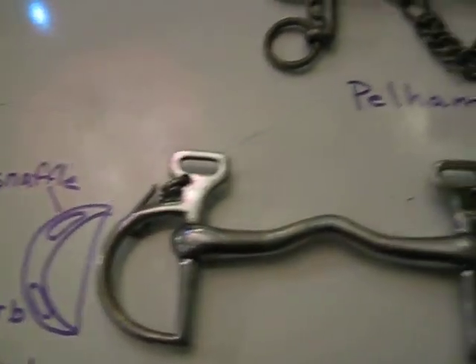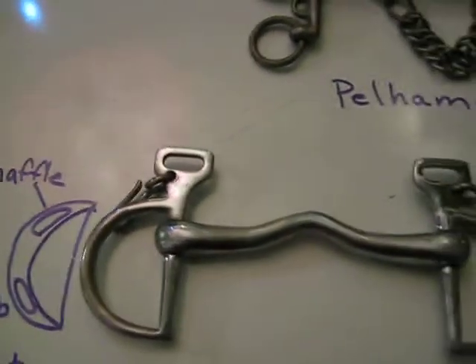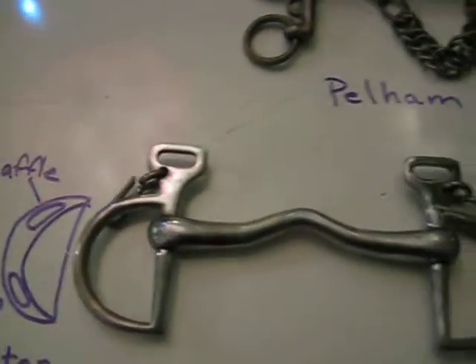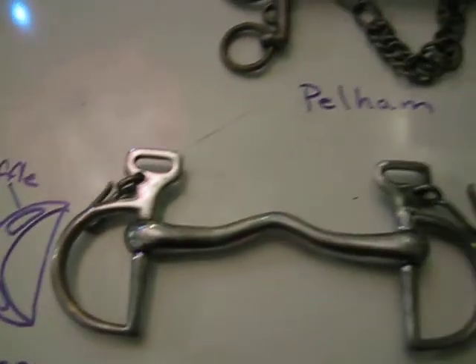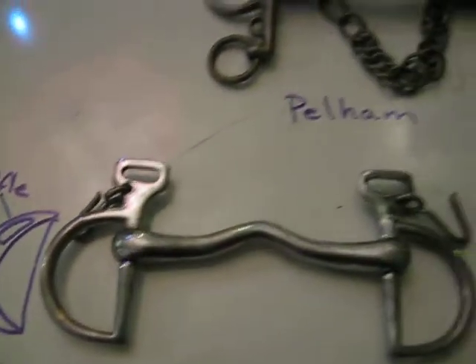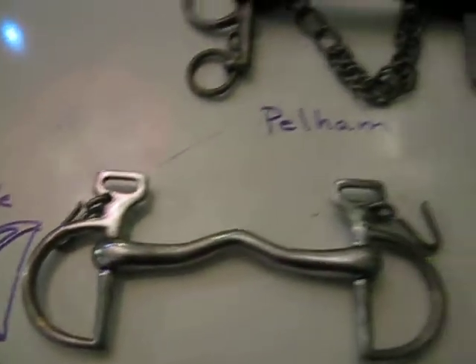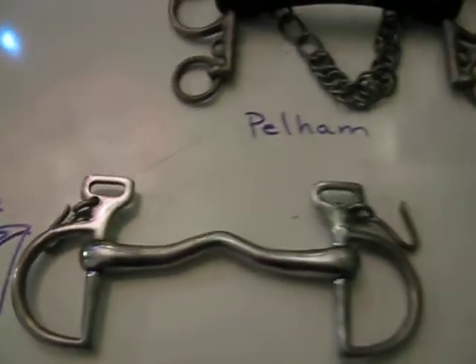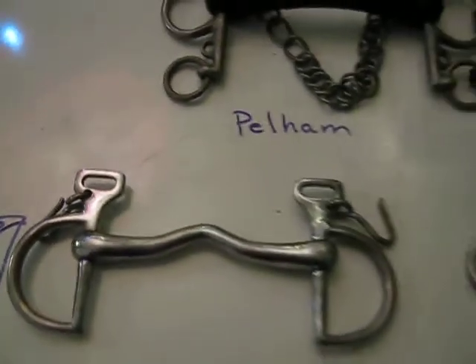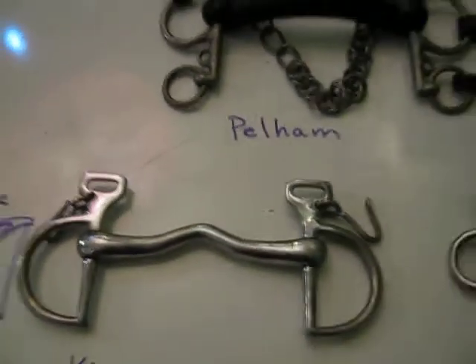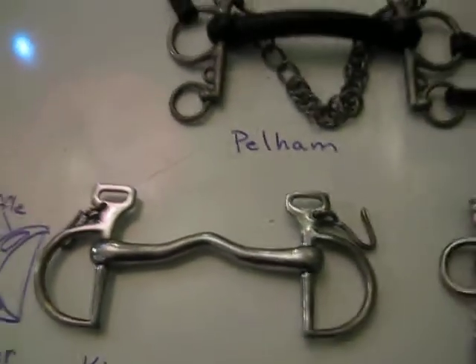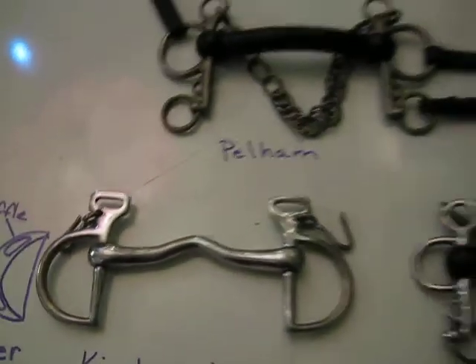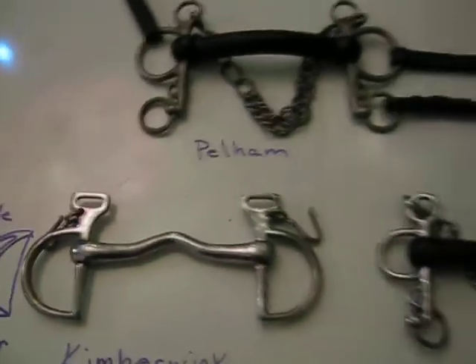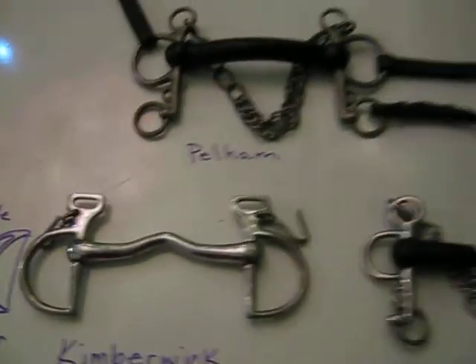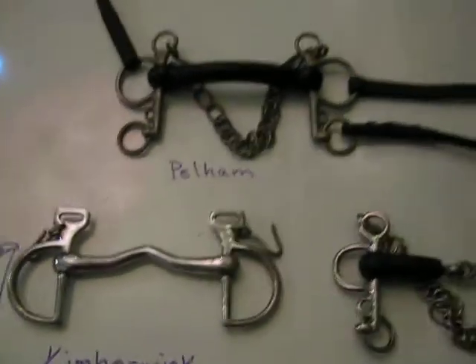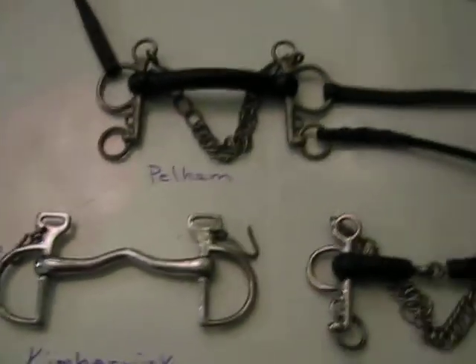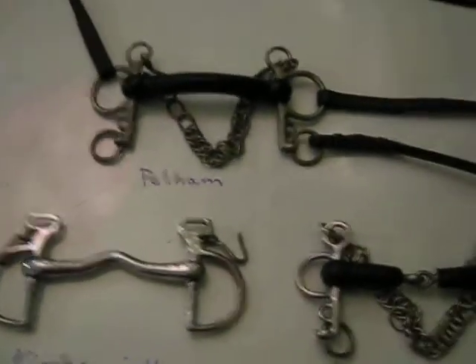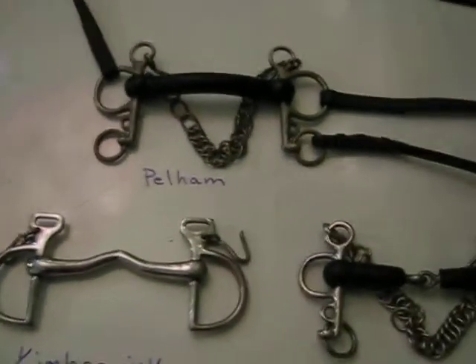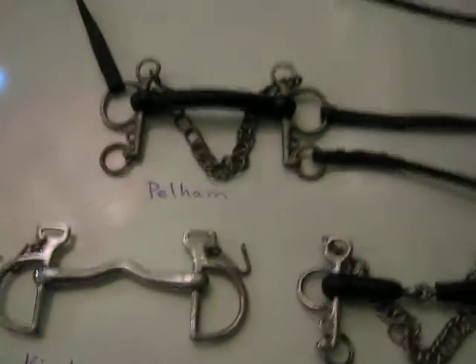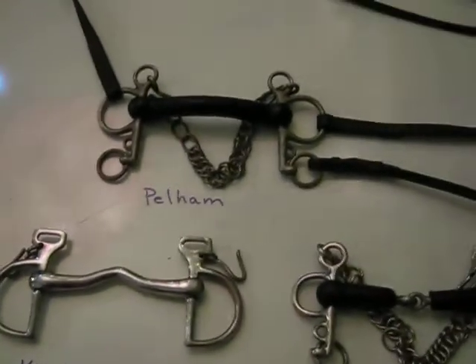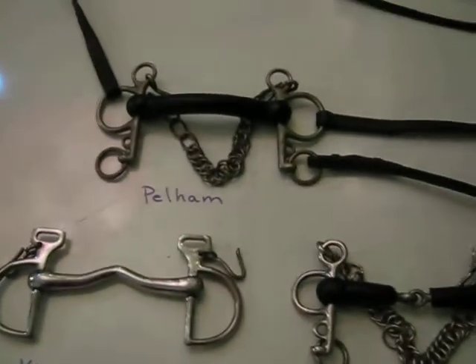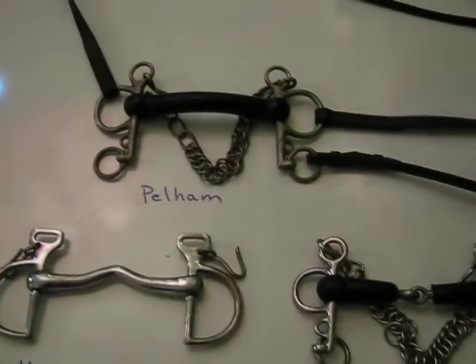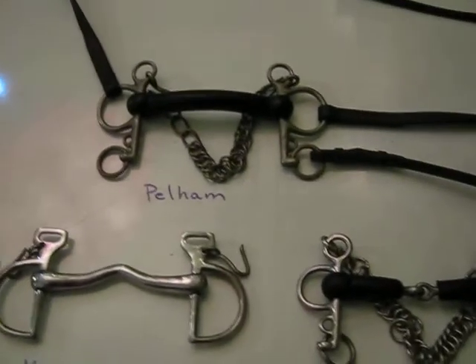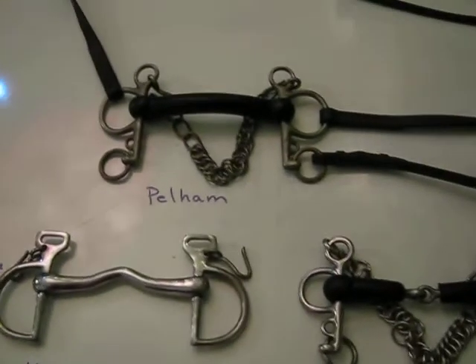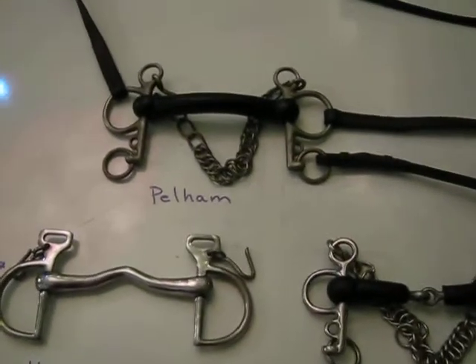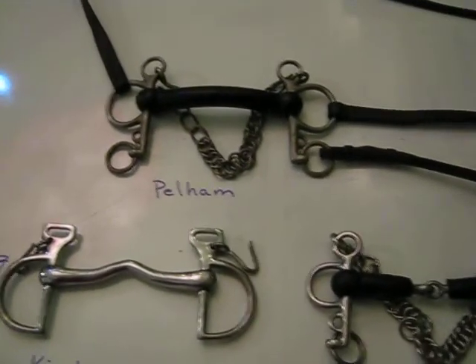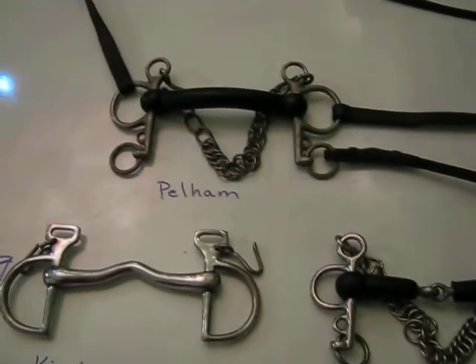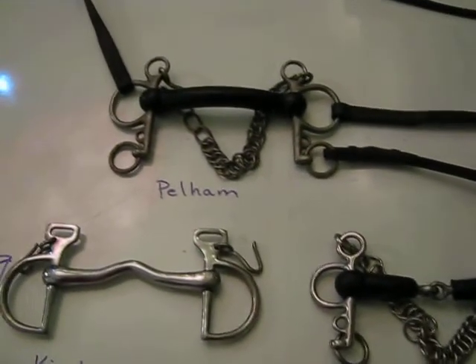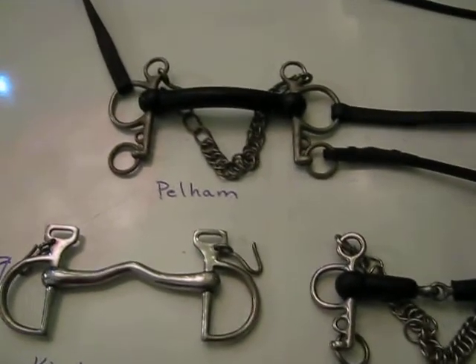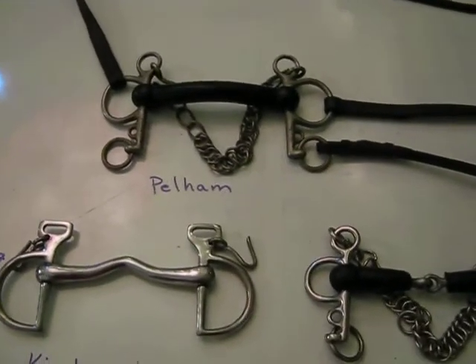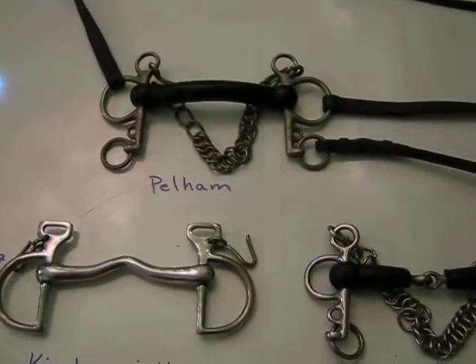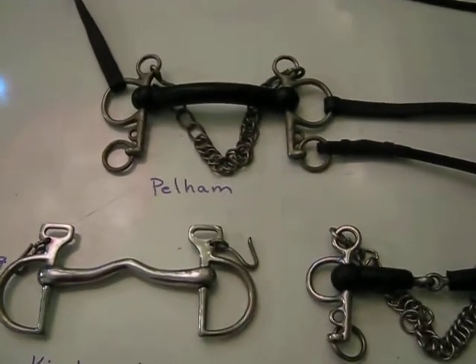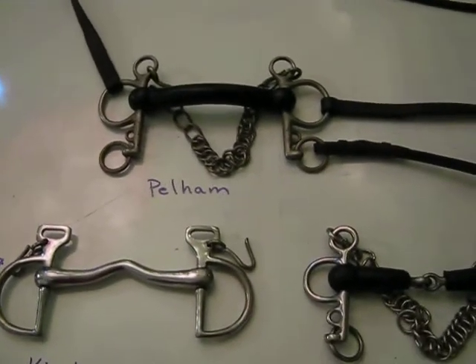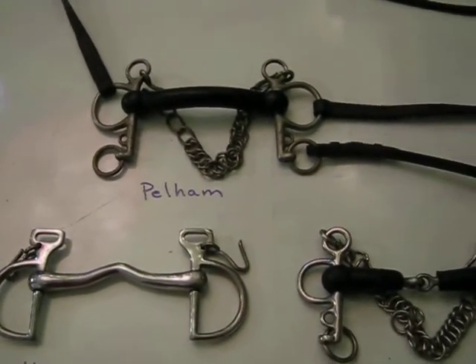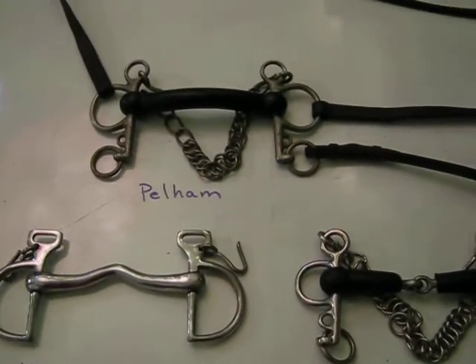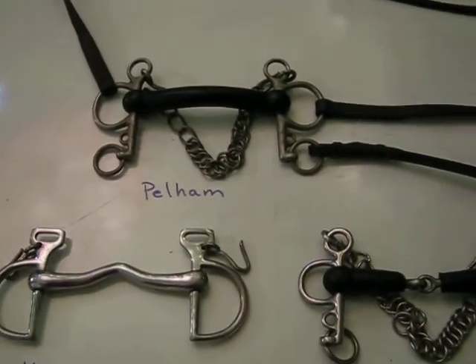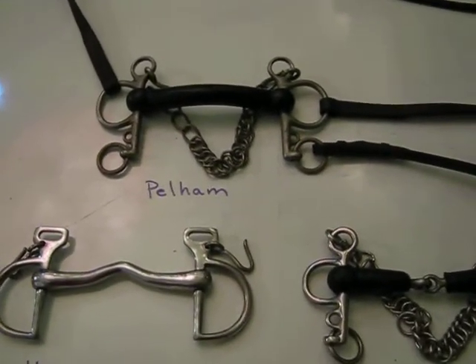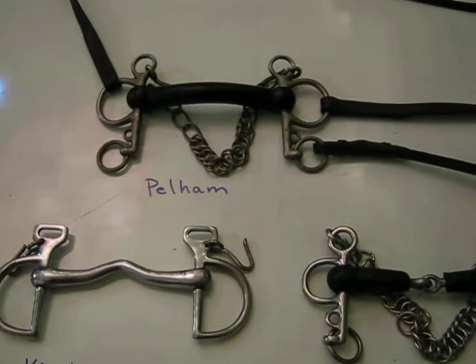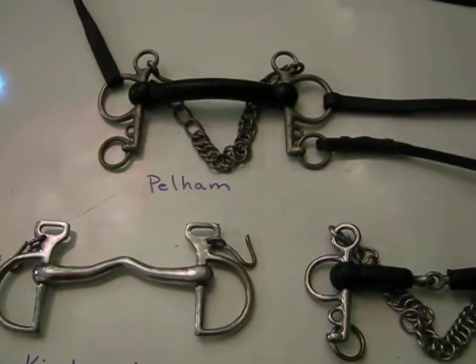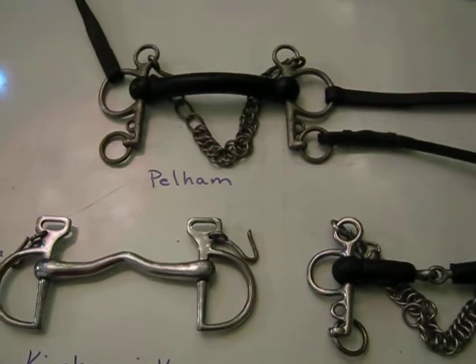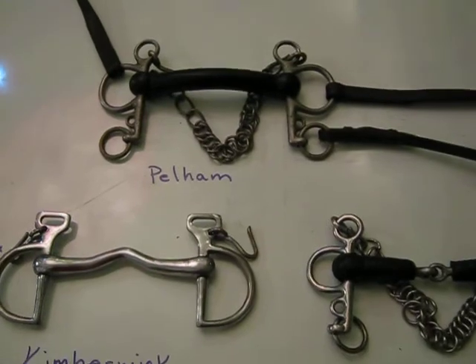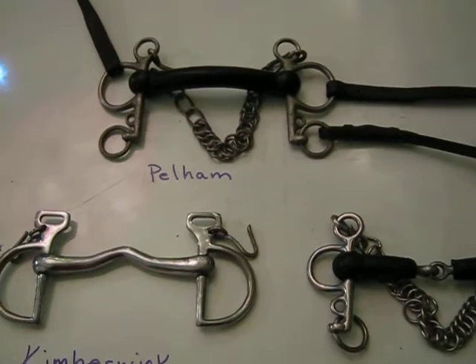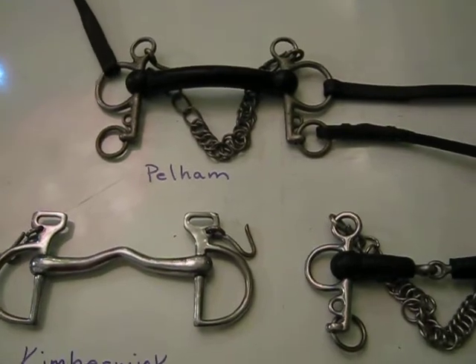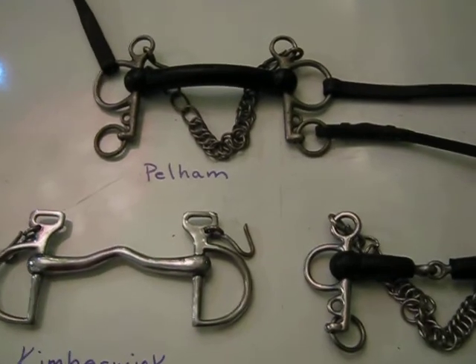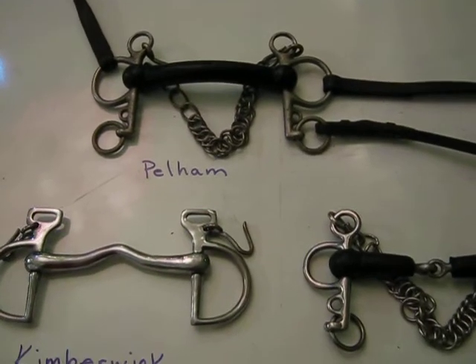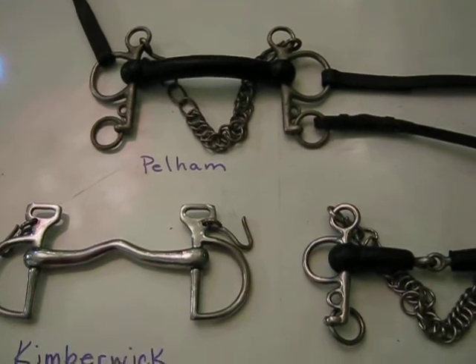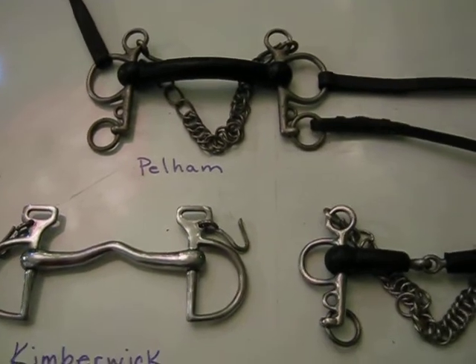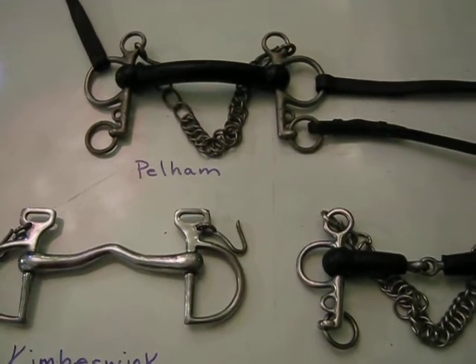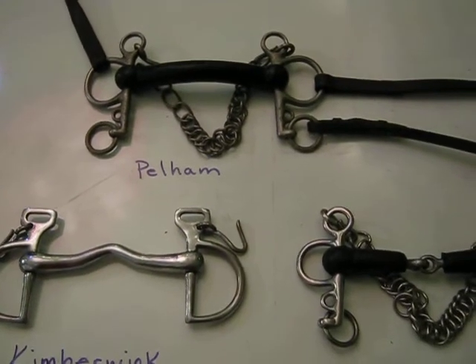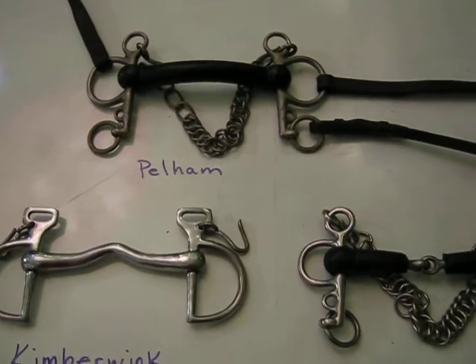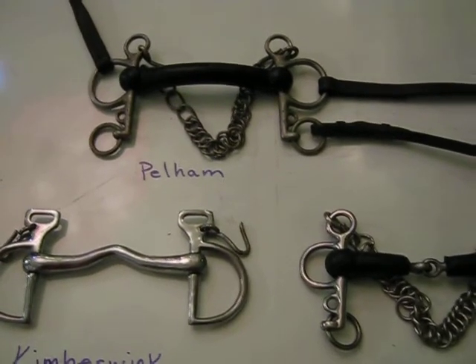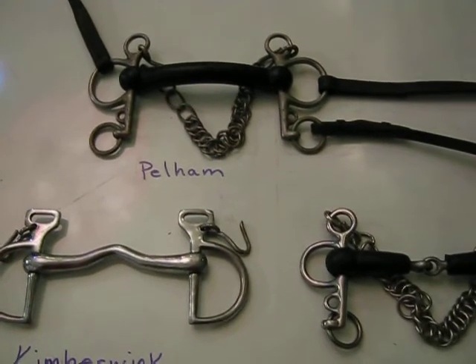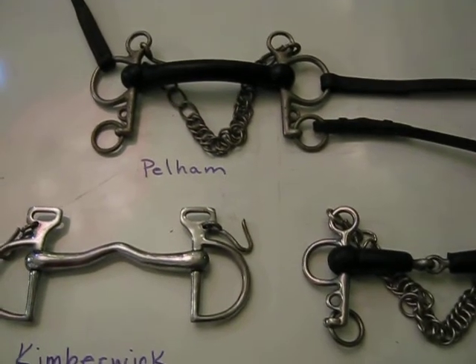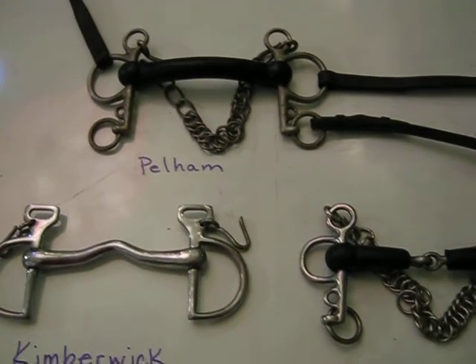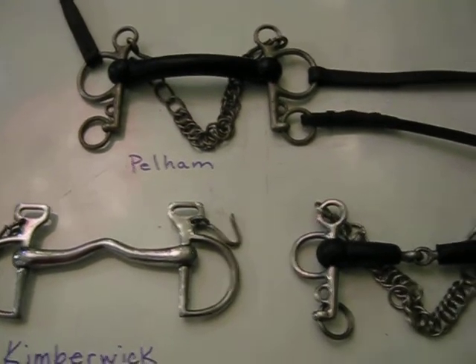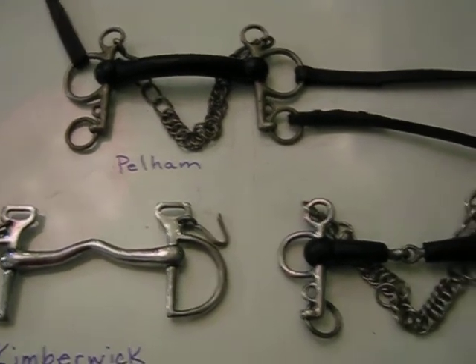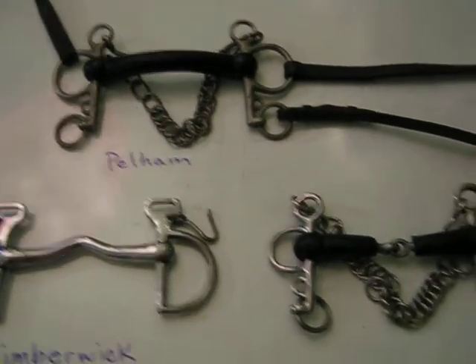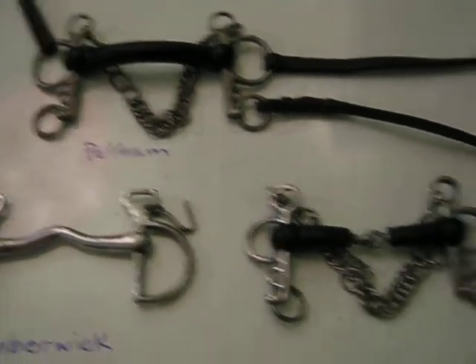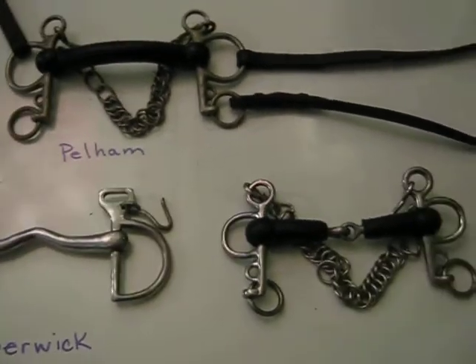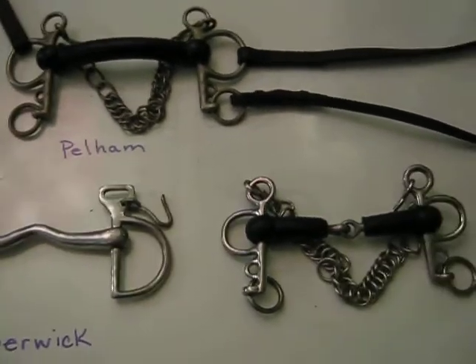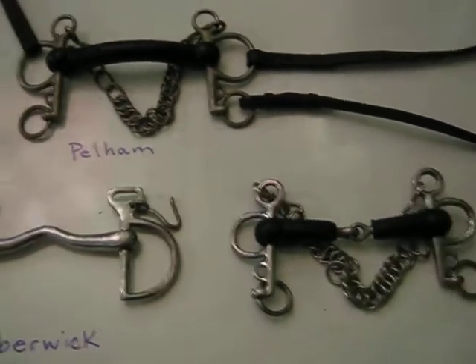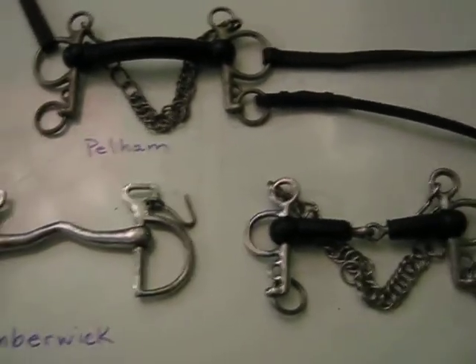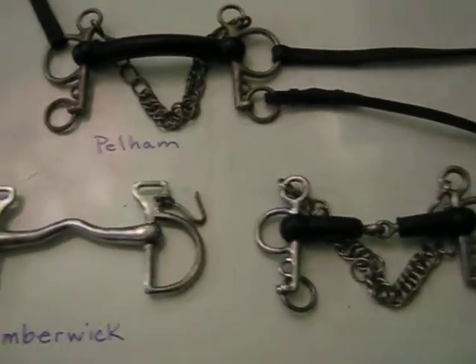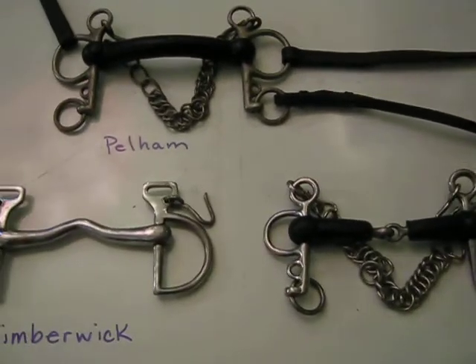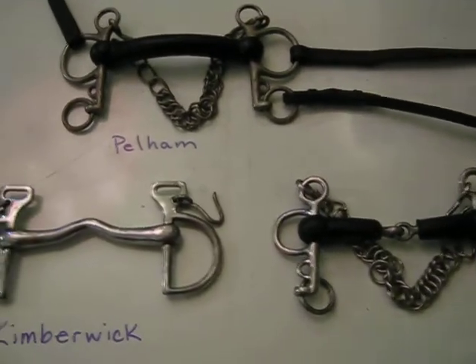All of these bits are allowed for D's in dressage. Thanks for listening.